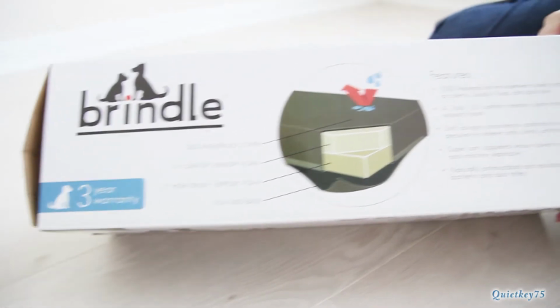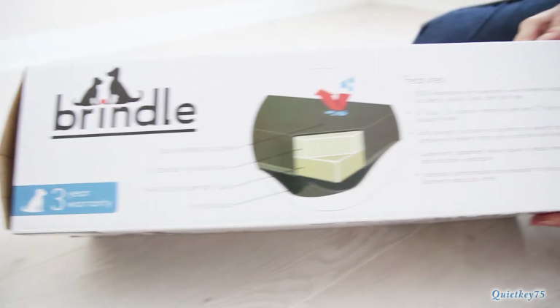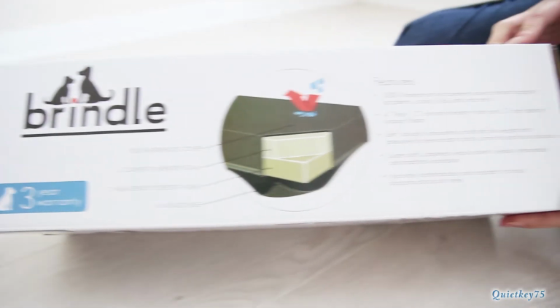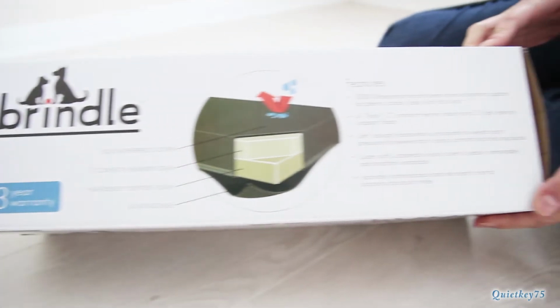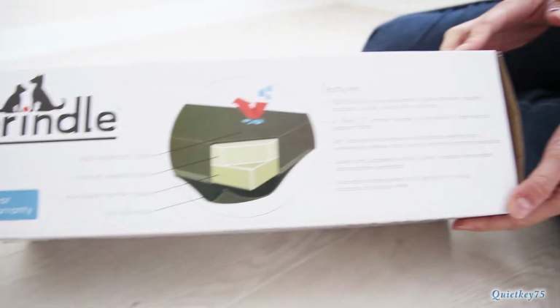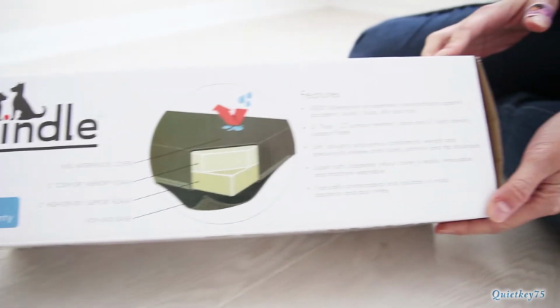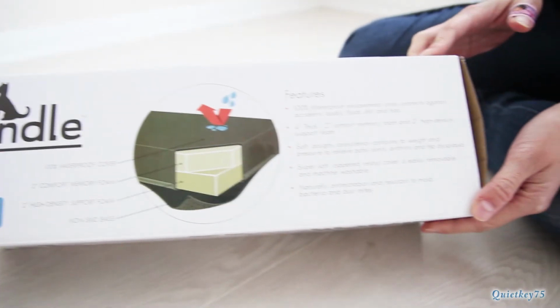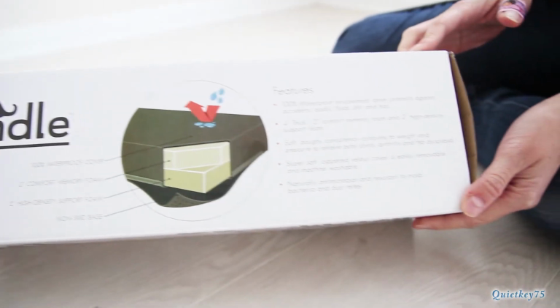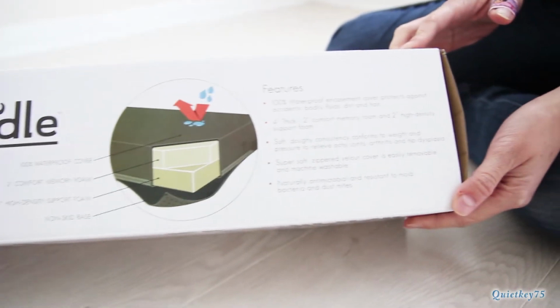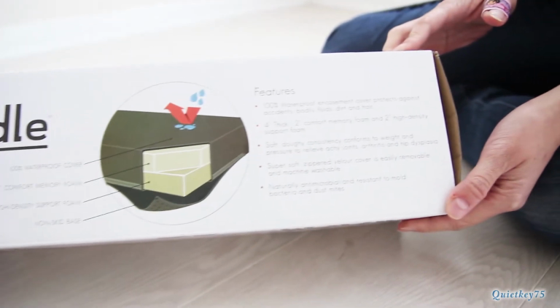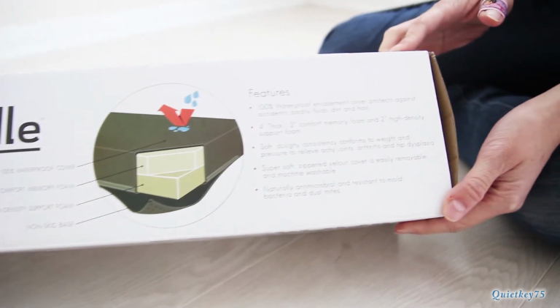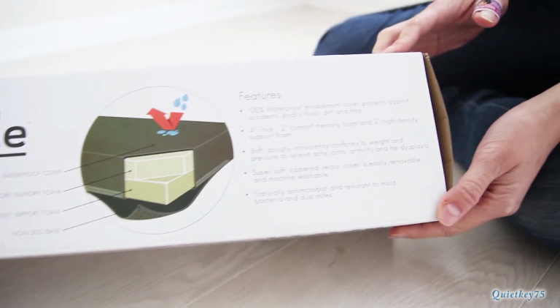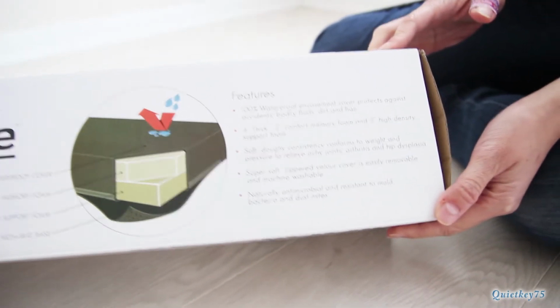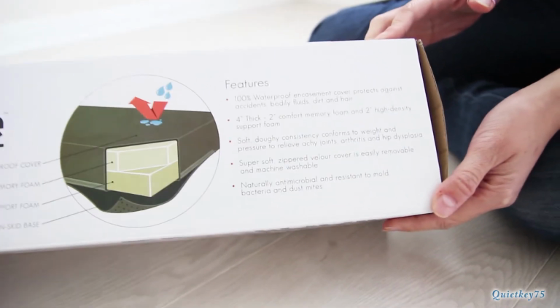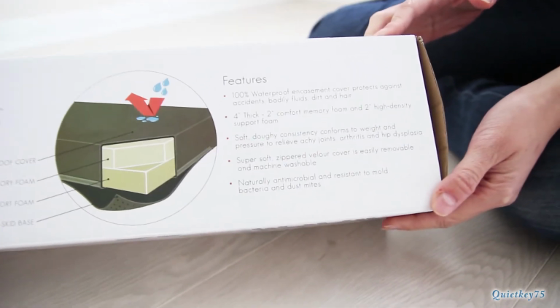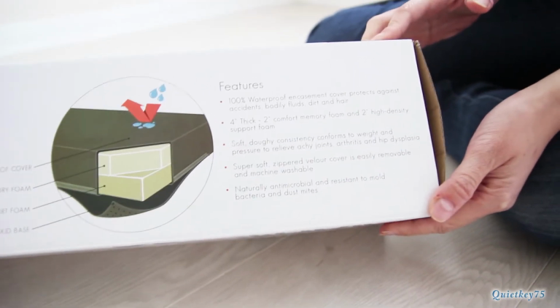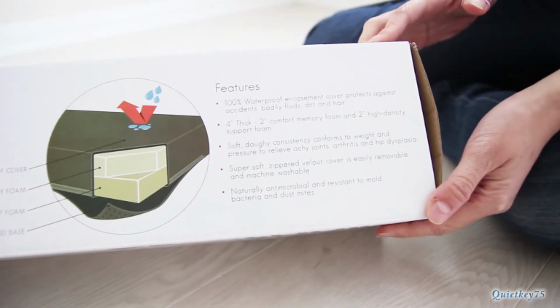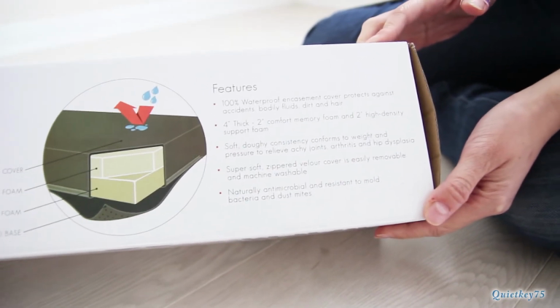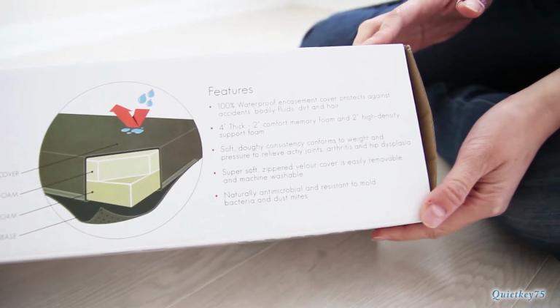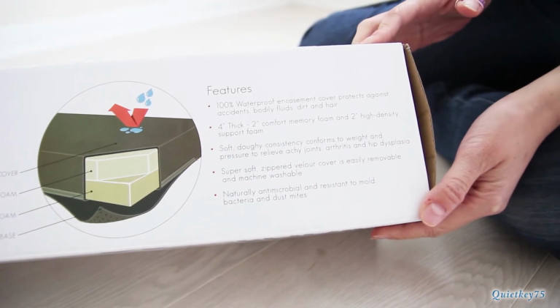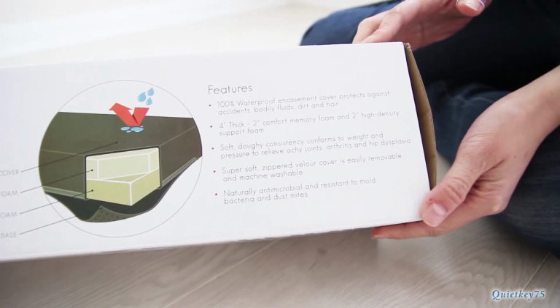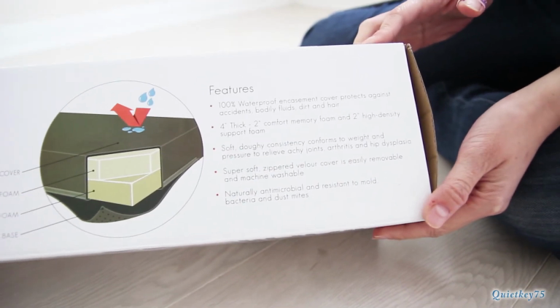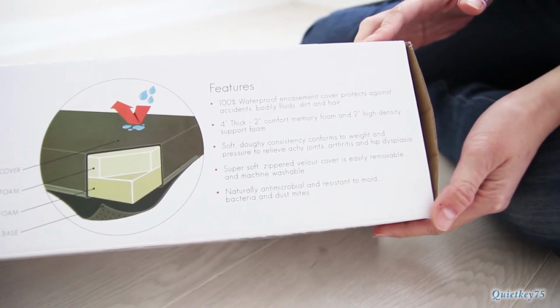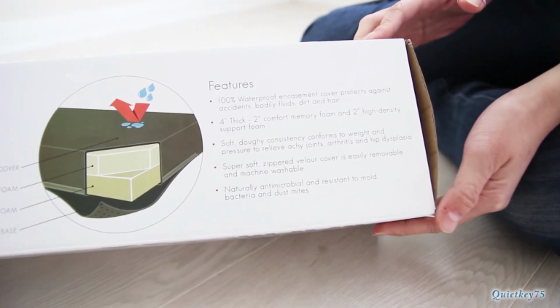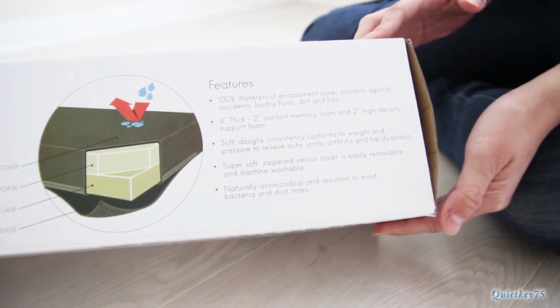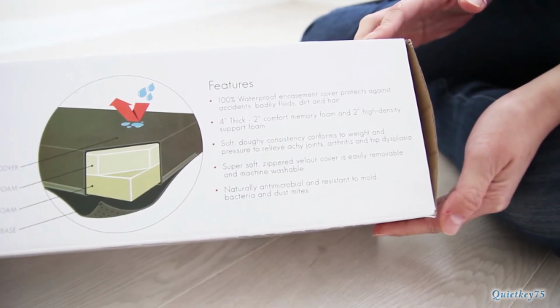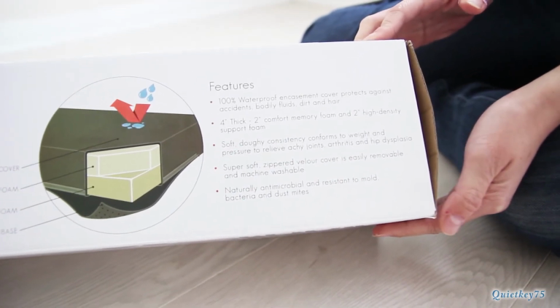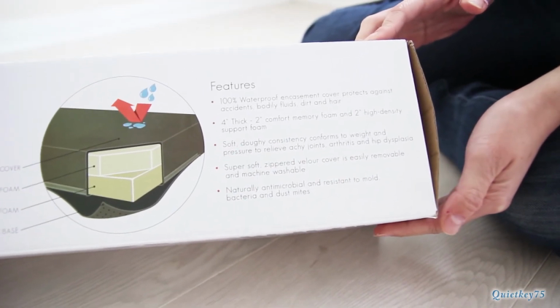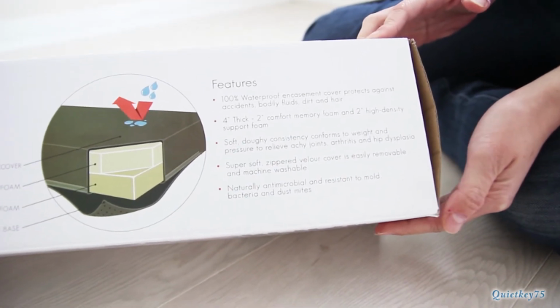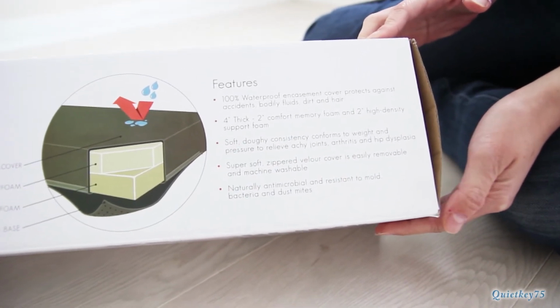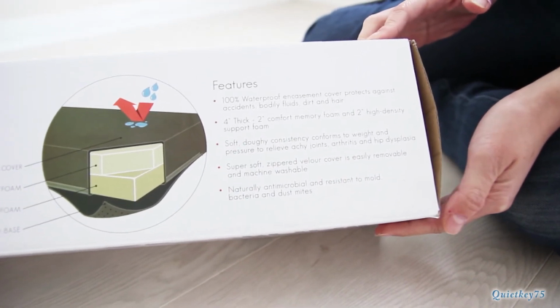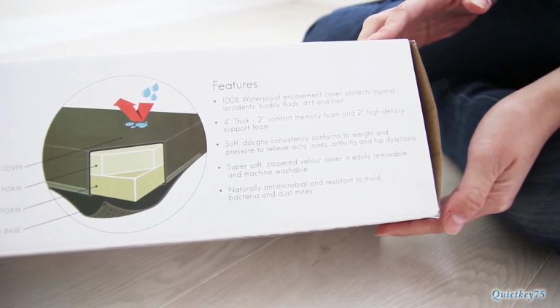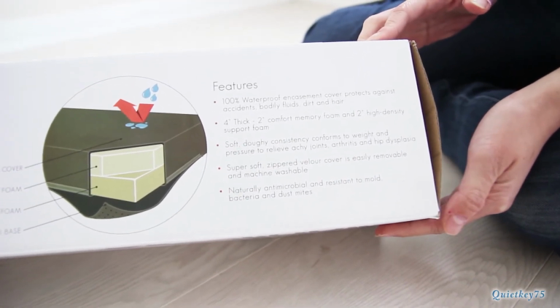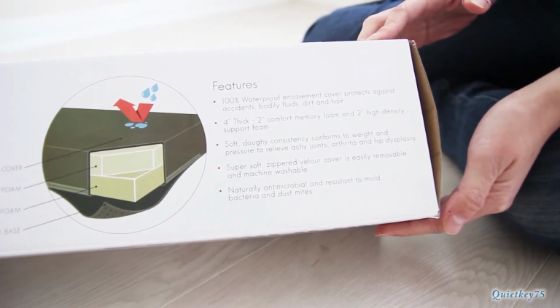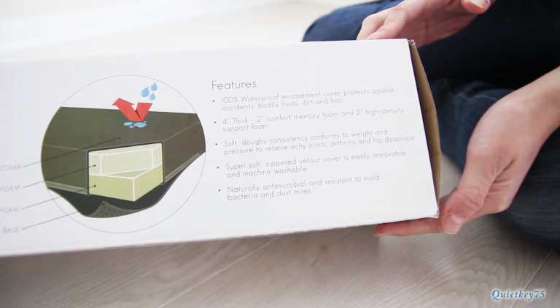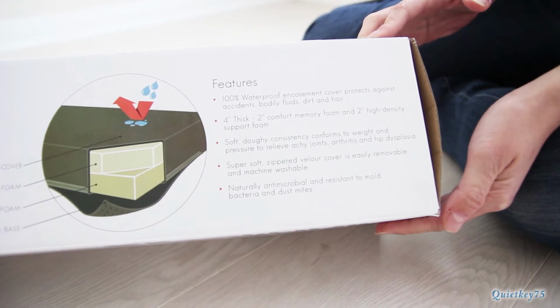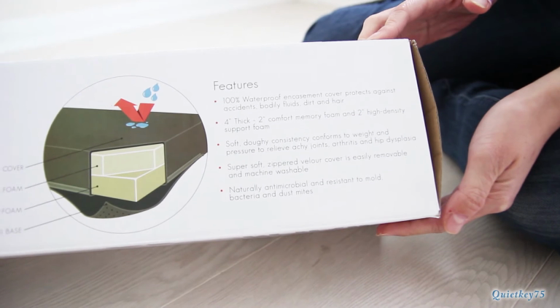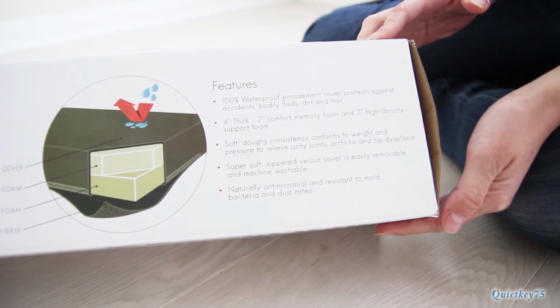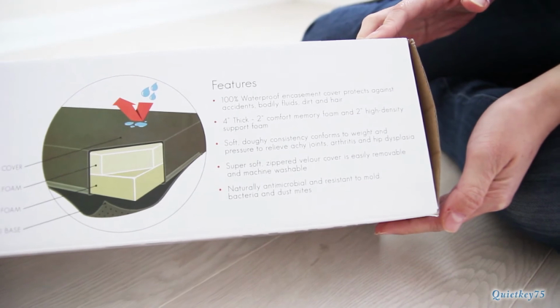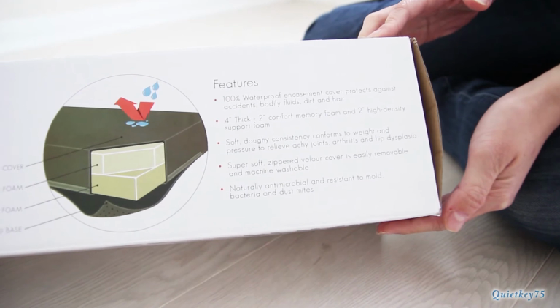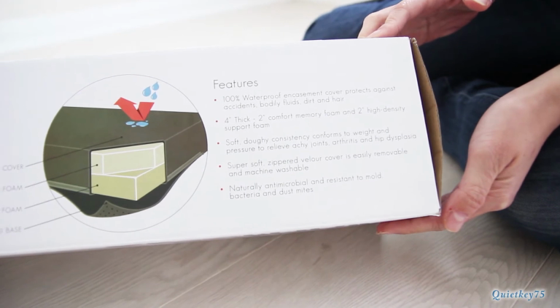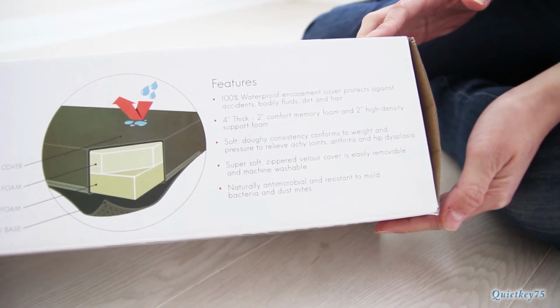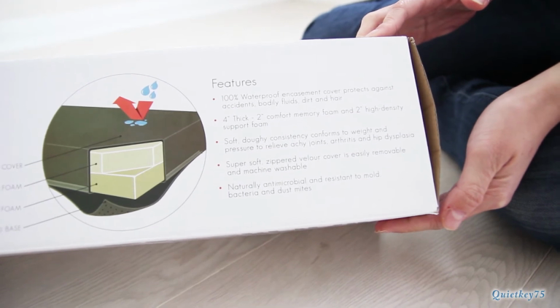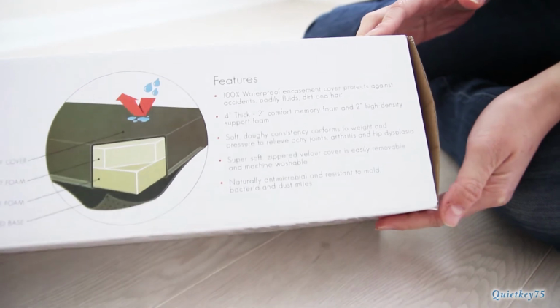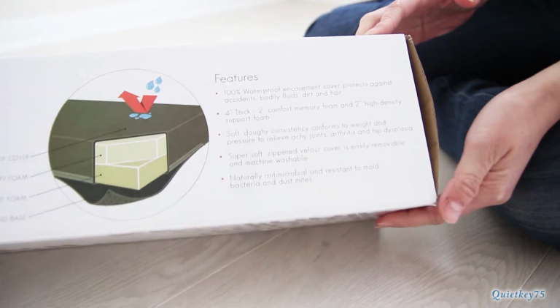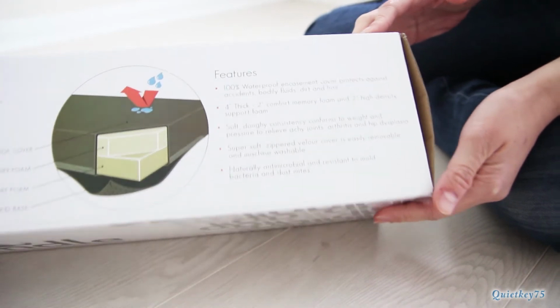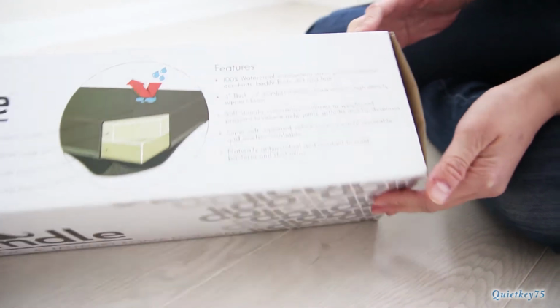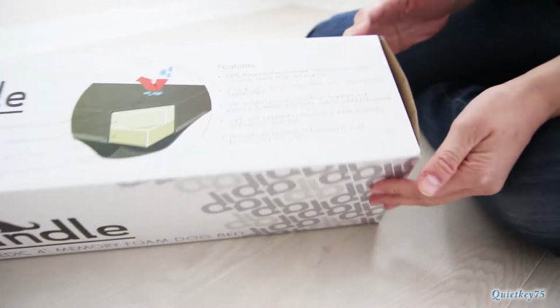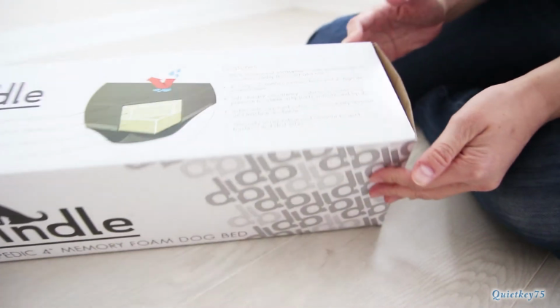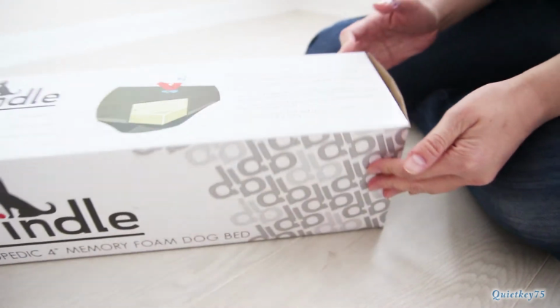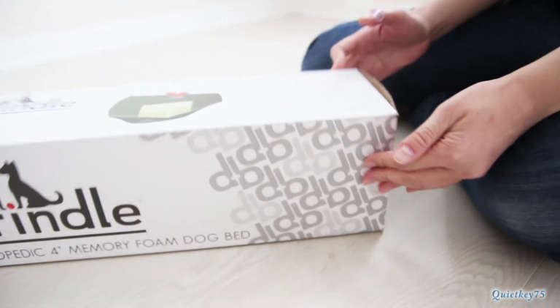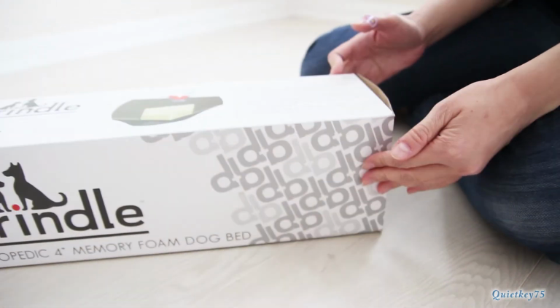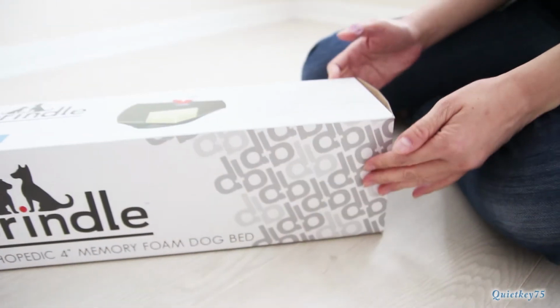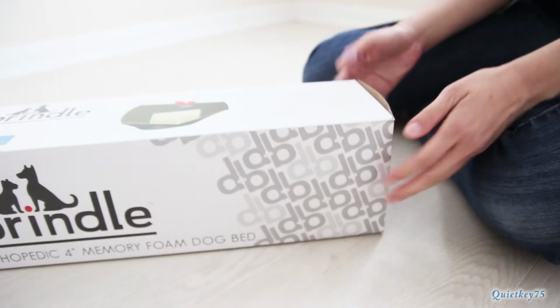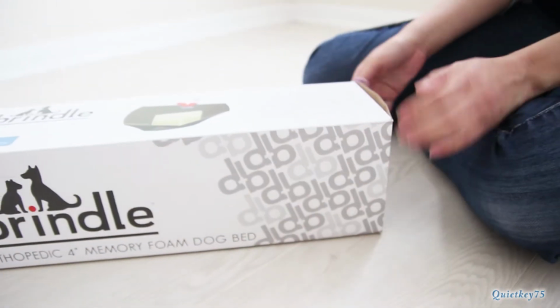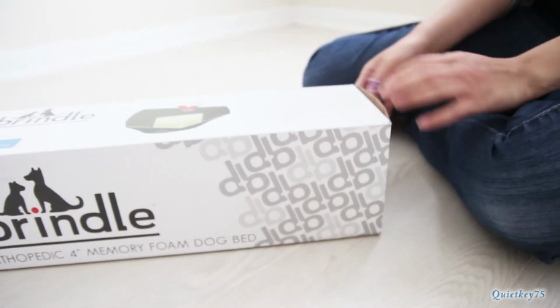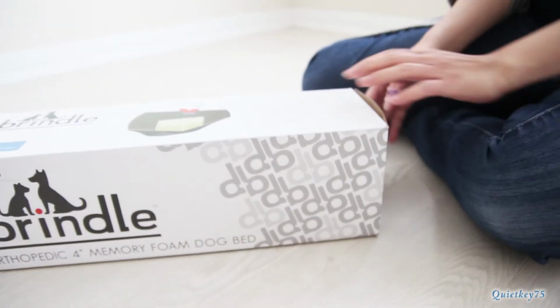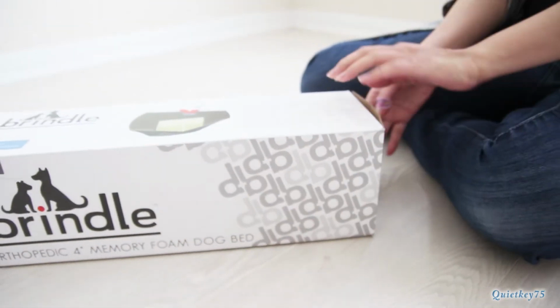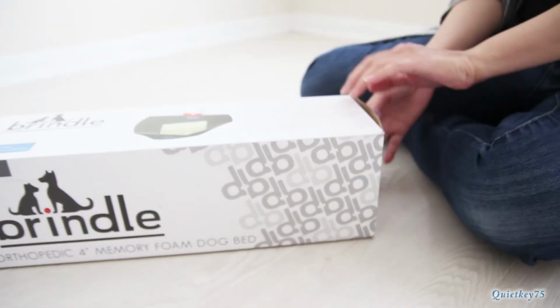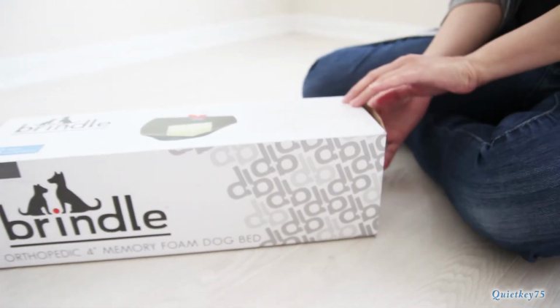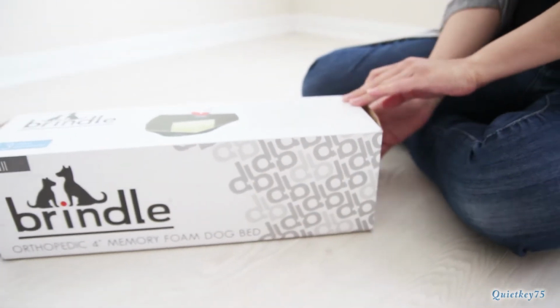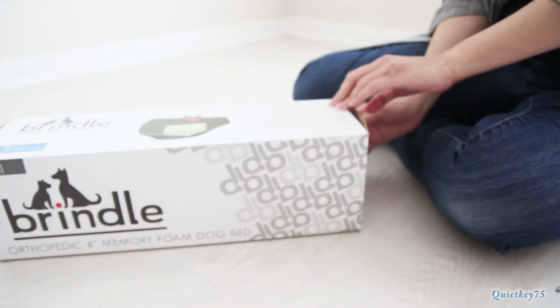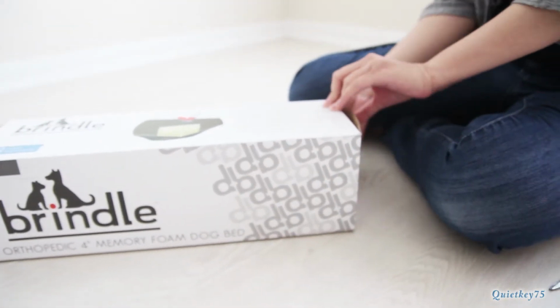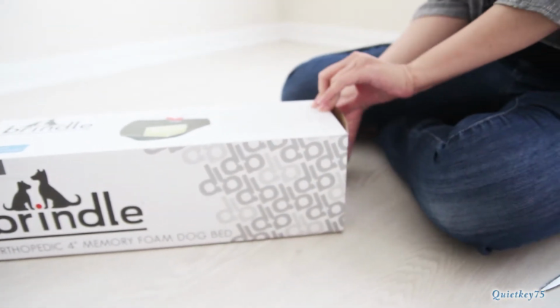The small size, which is what we got, is 22 by 16. The medium size is 34 by 22, and the large size is 46 by 28.